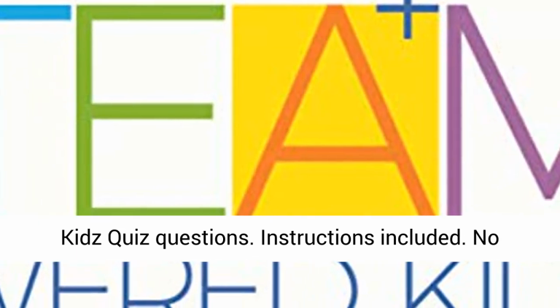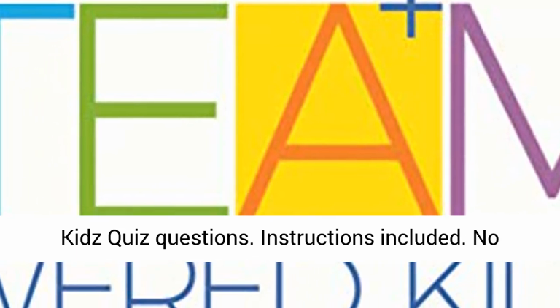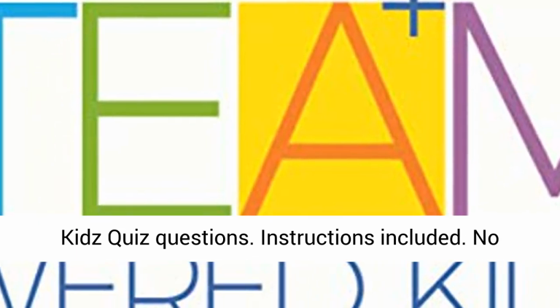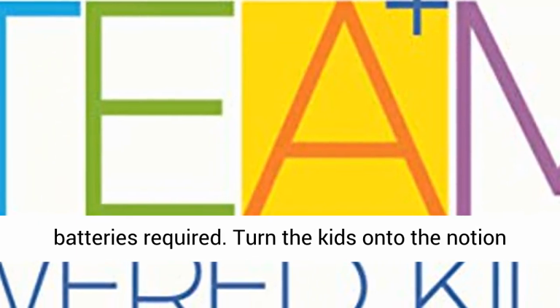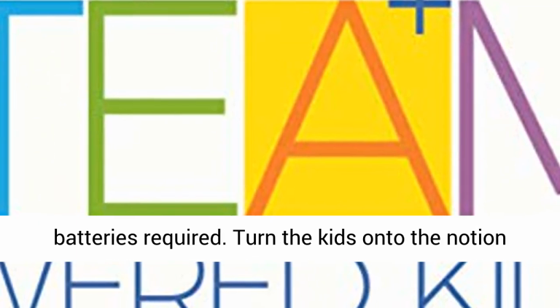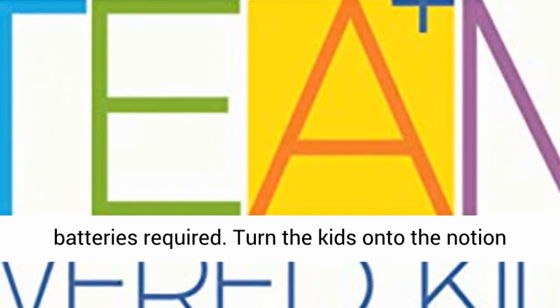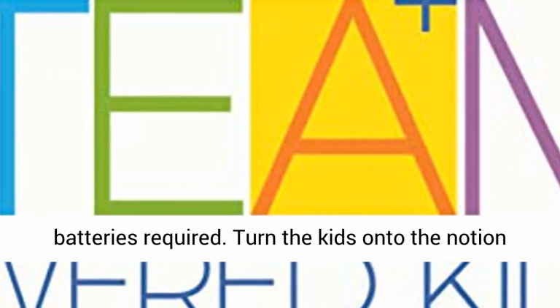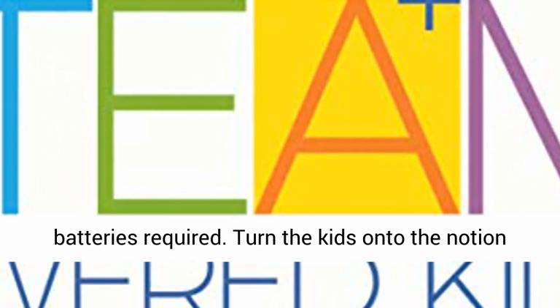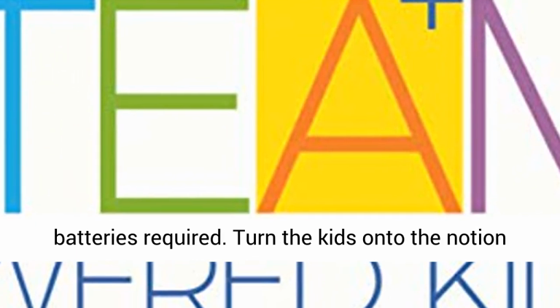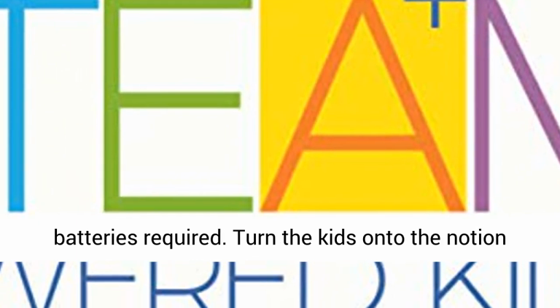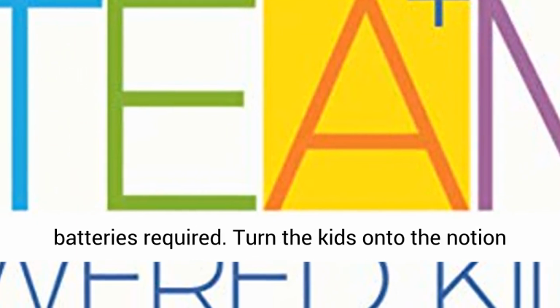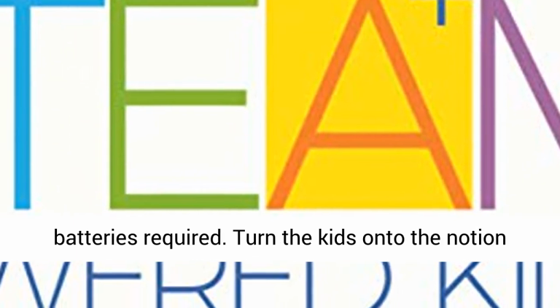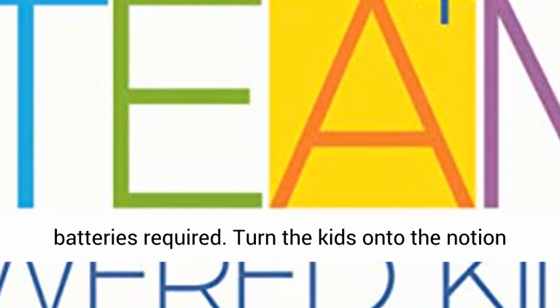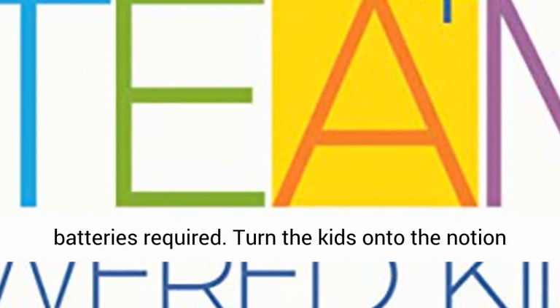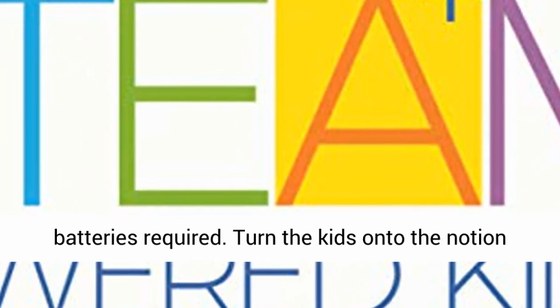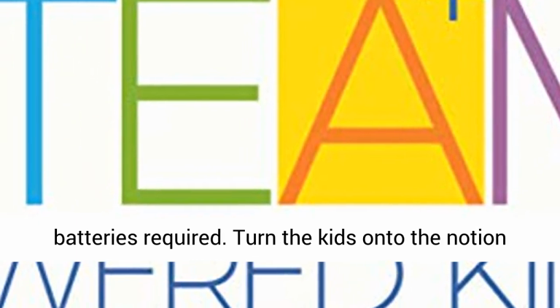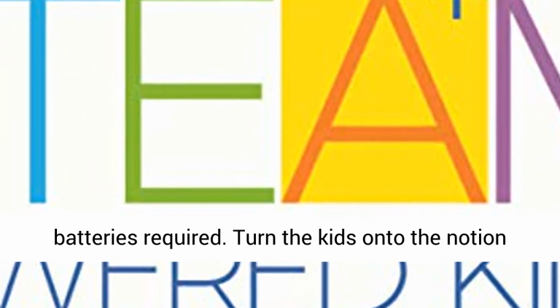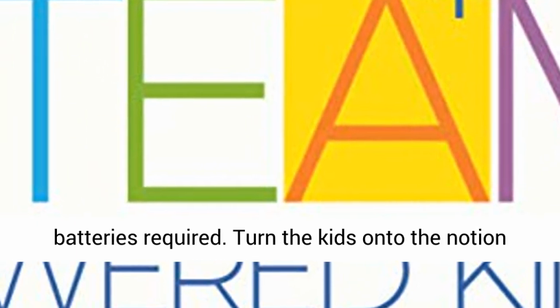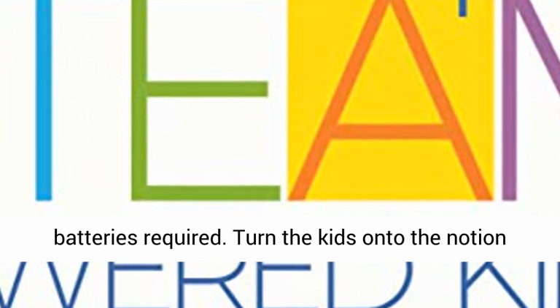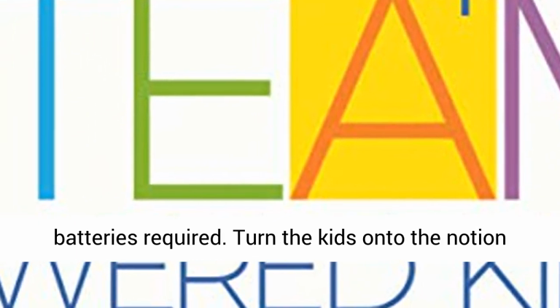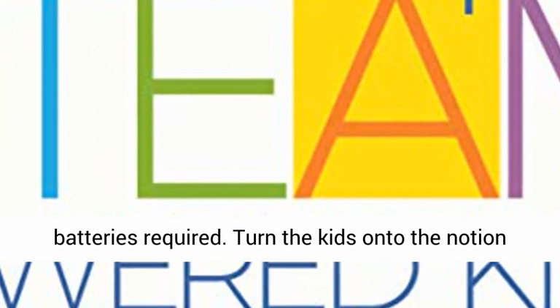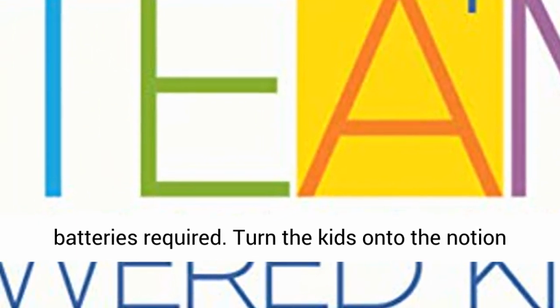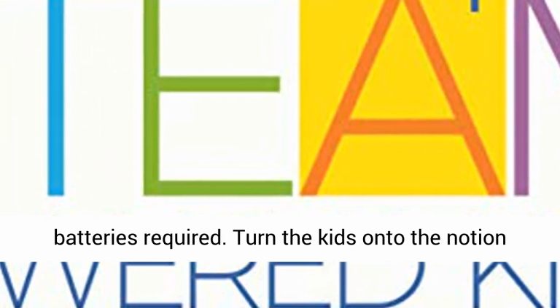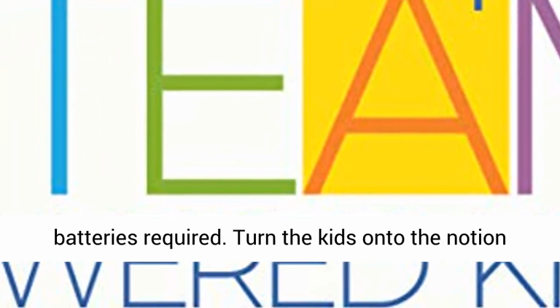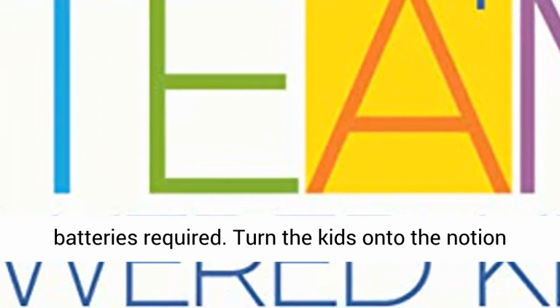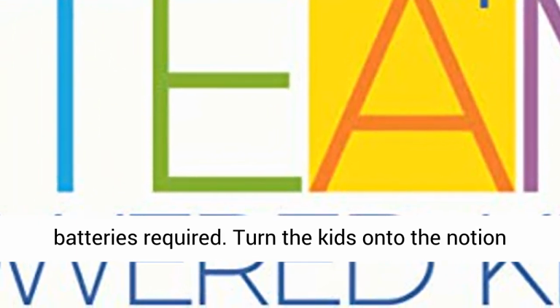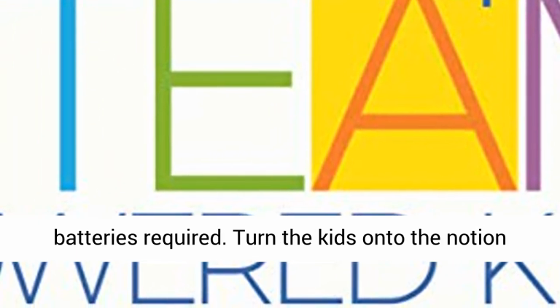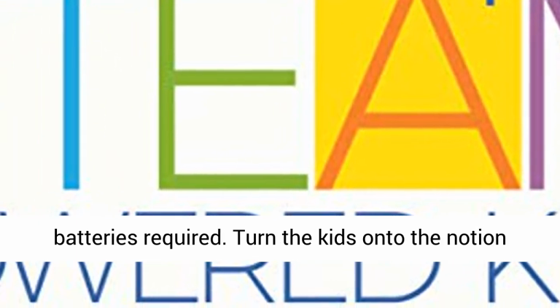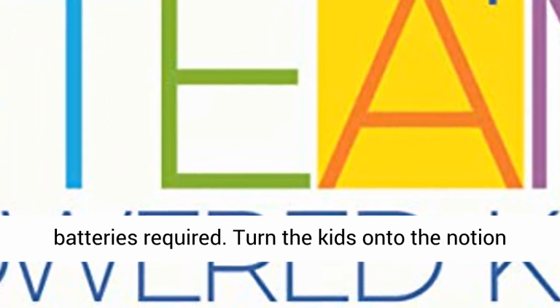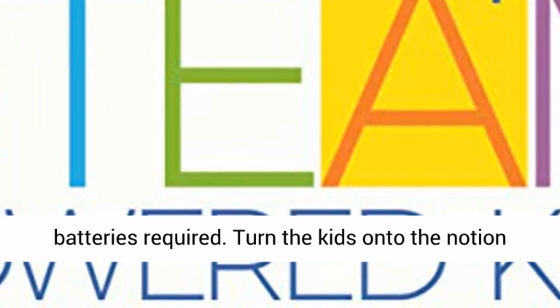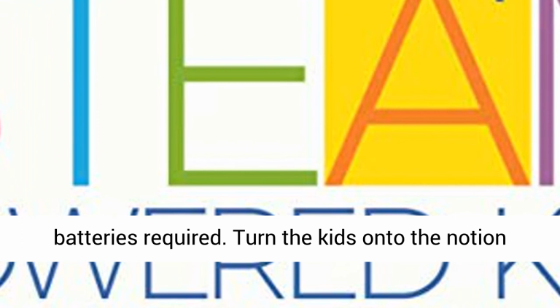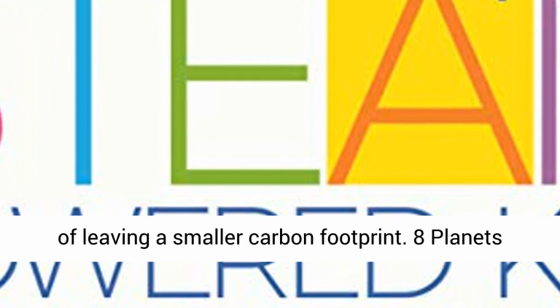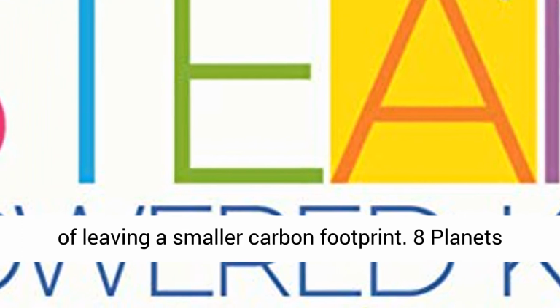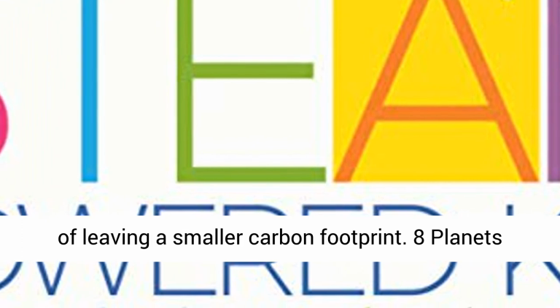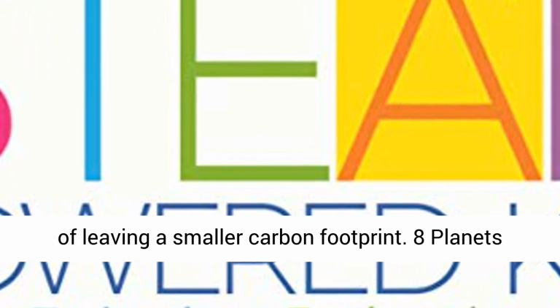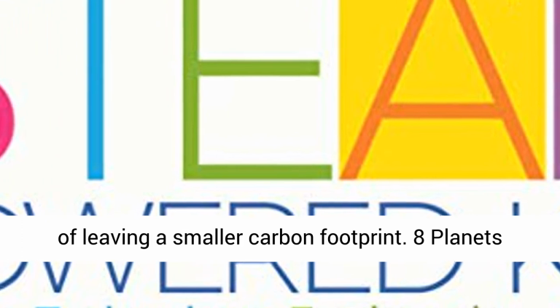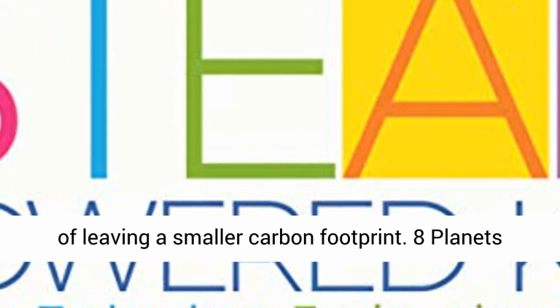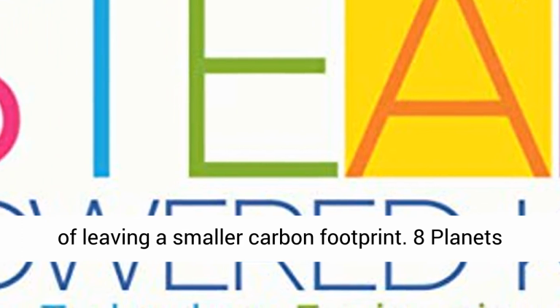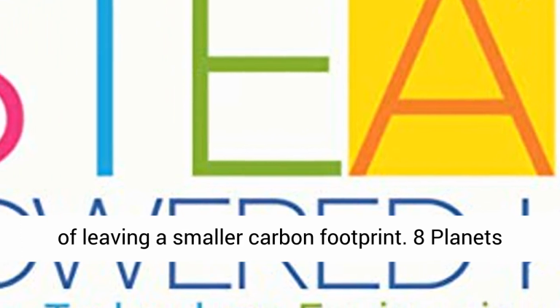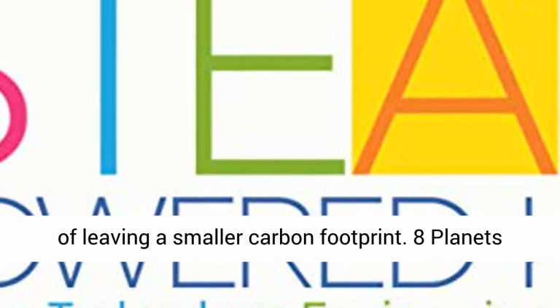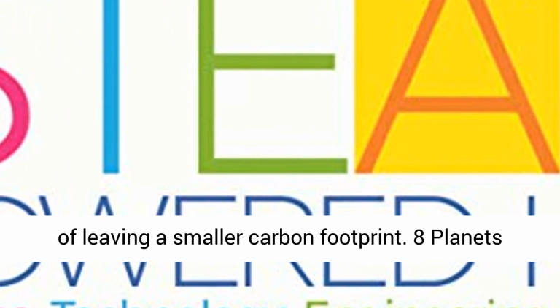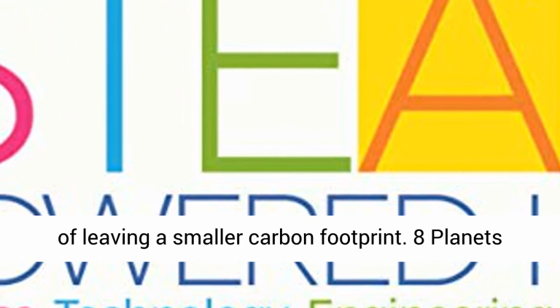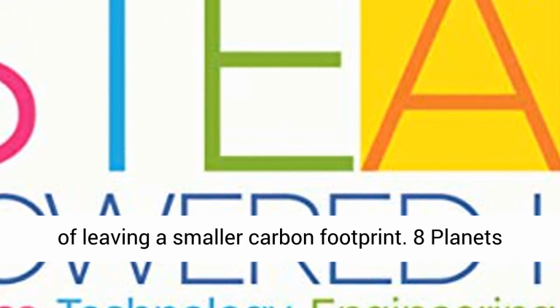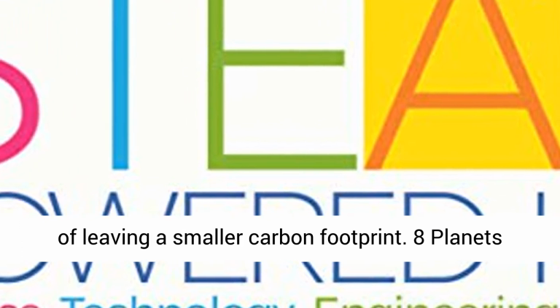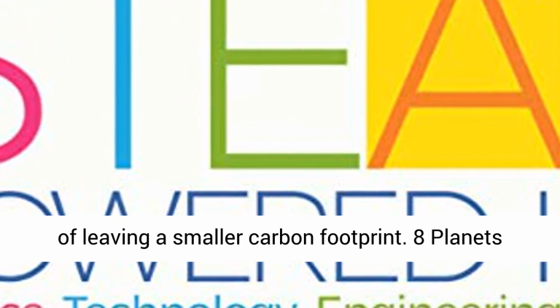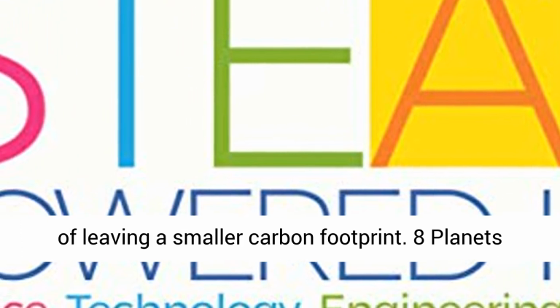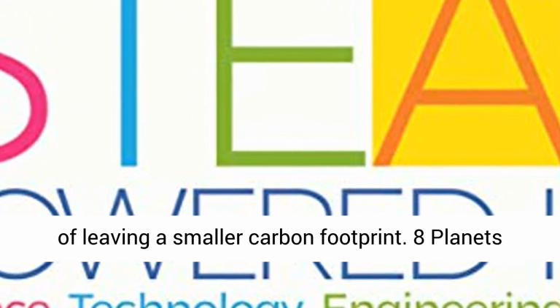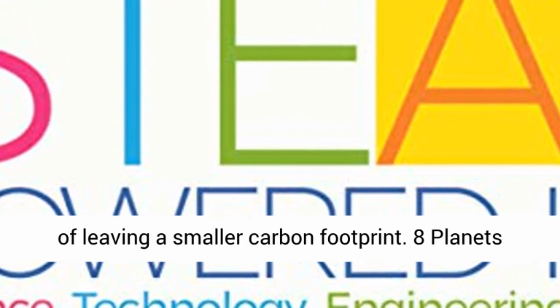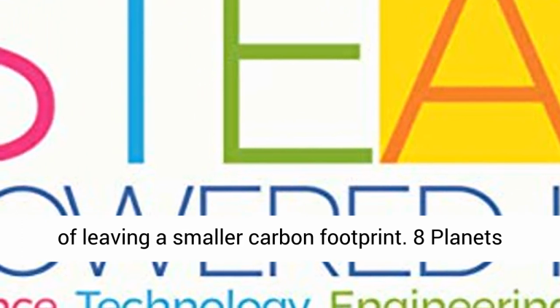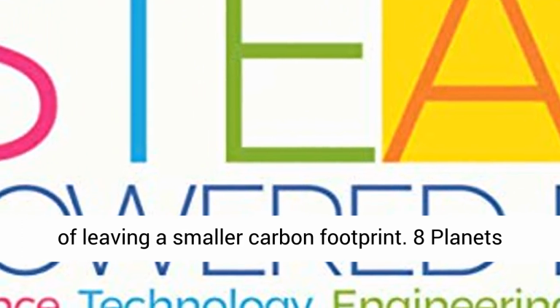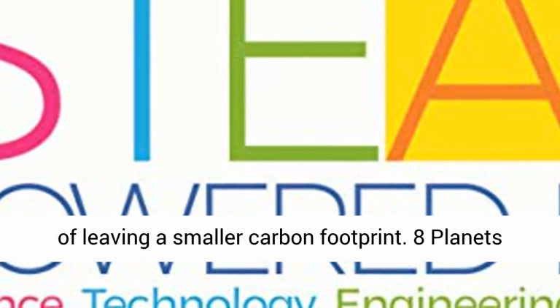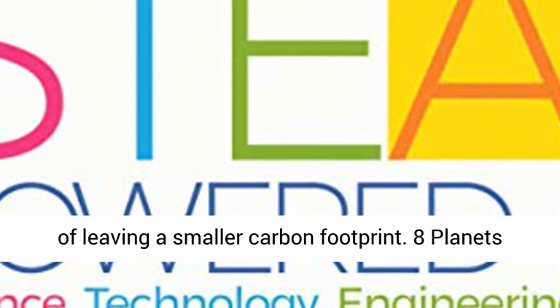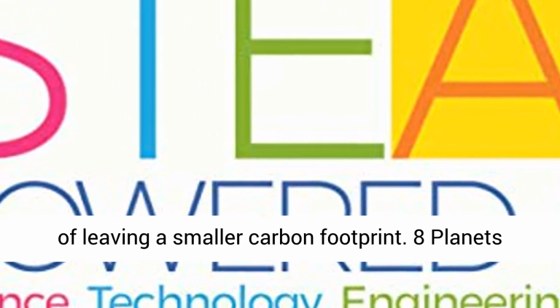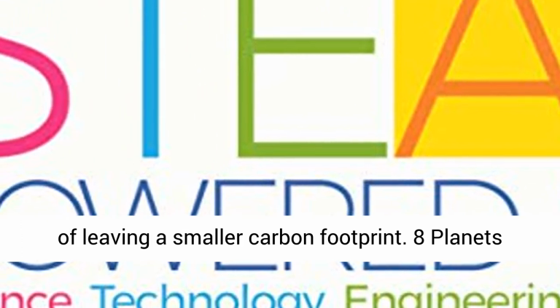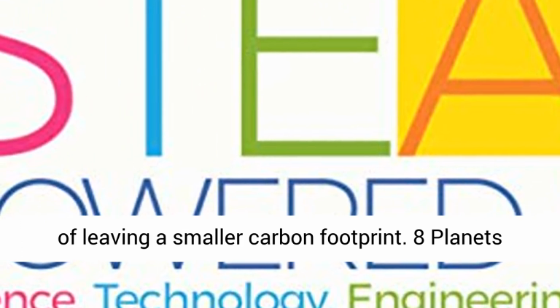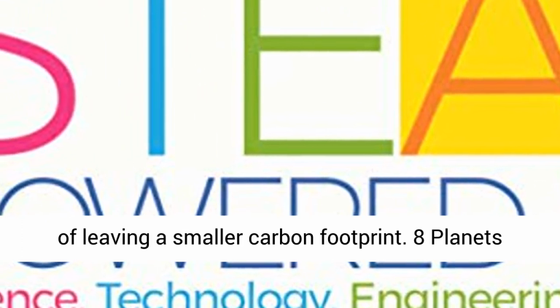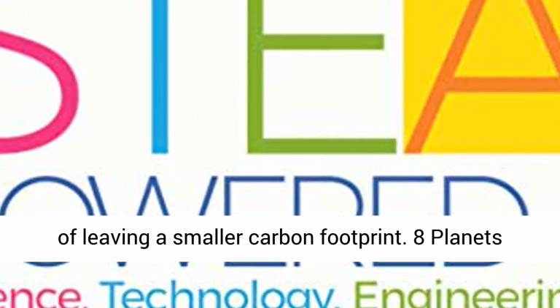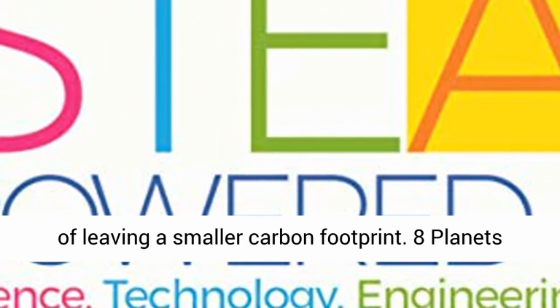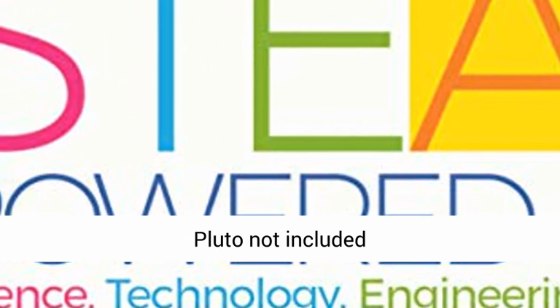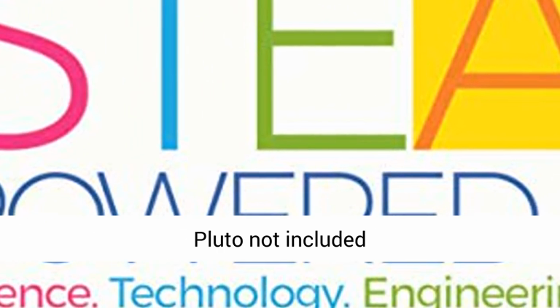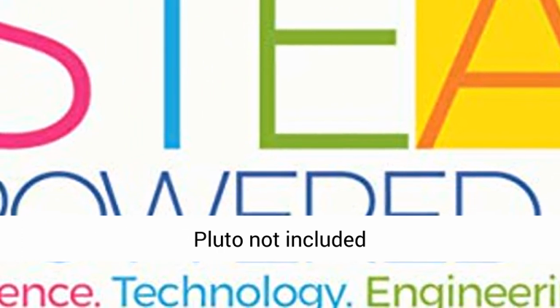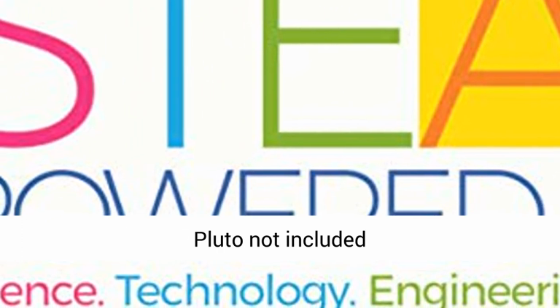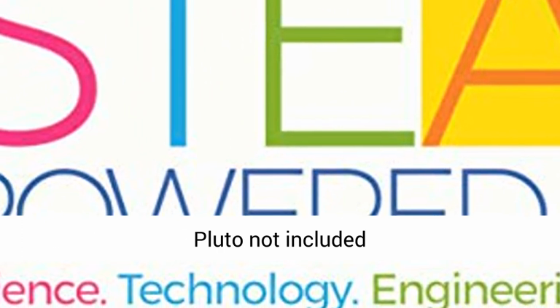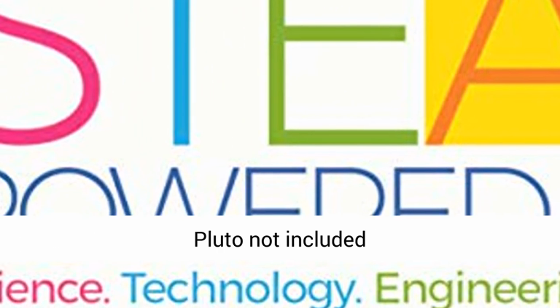No batteries required. Turn the kids on to the notion of leaving a smaller carbon footprint. 8 planets — Pluto not included.